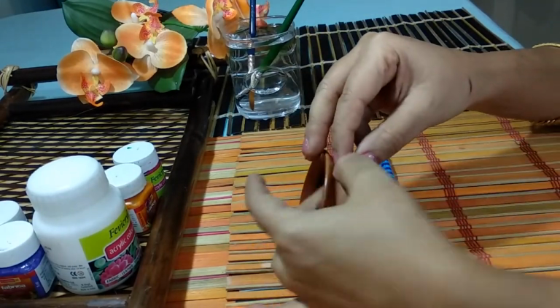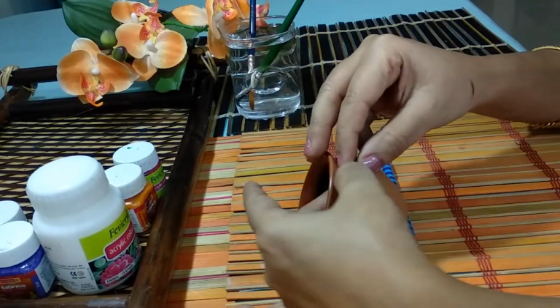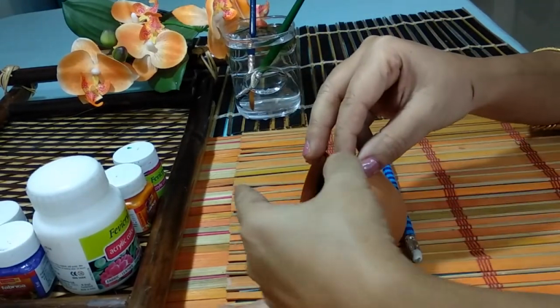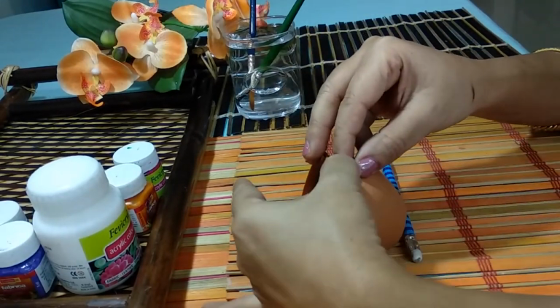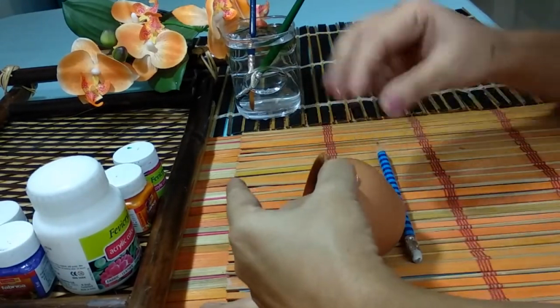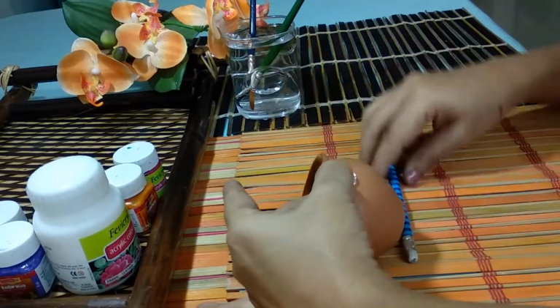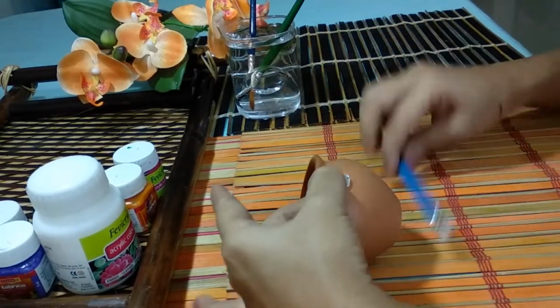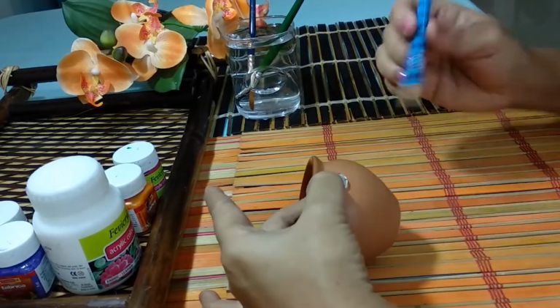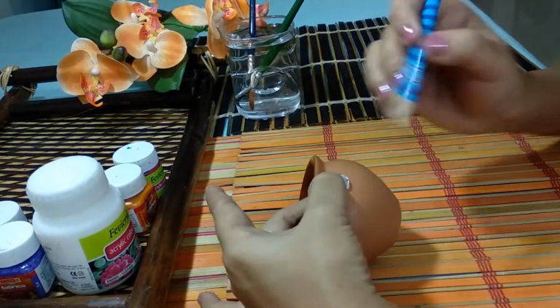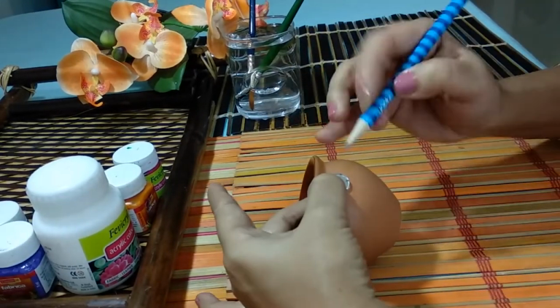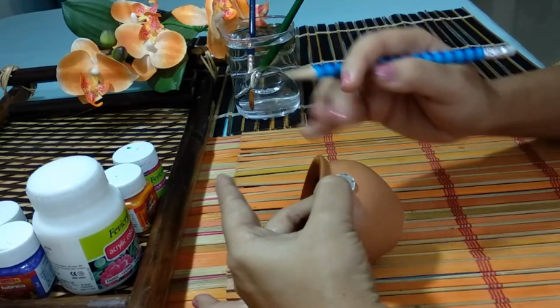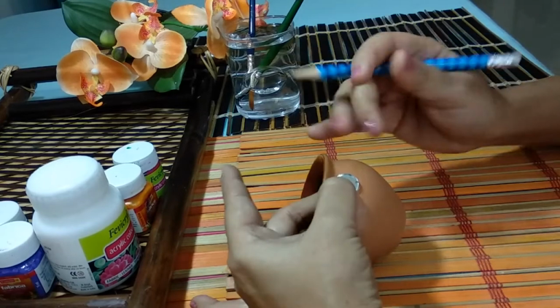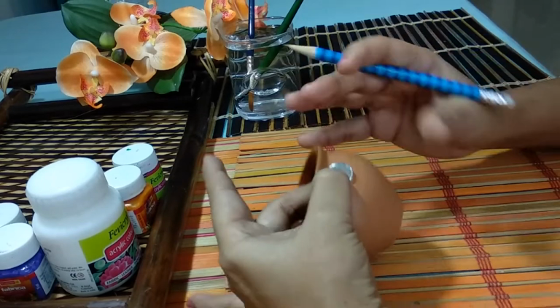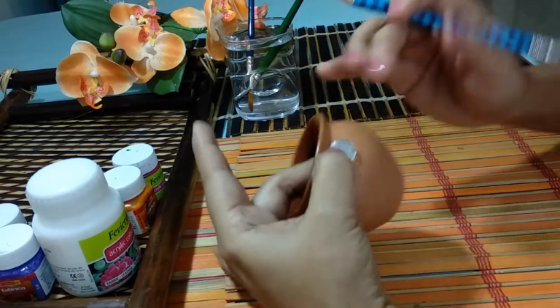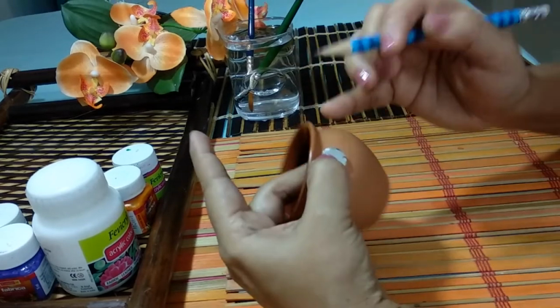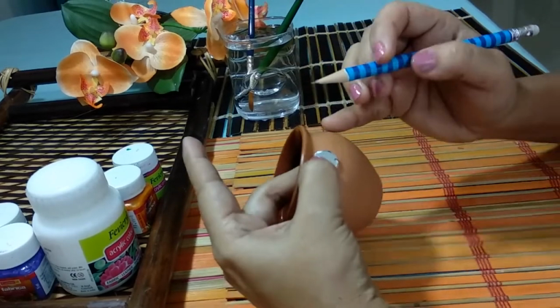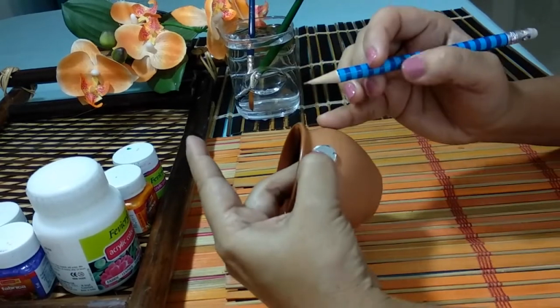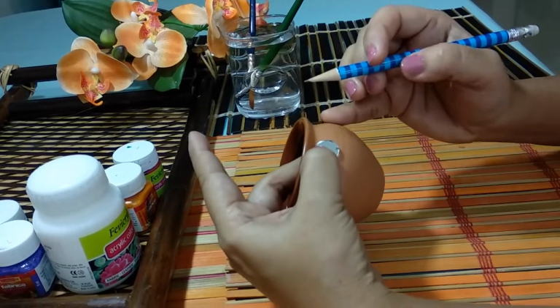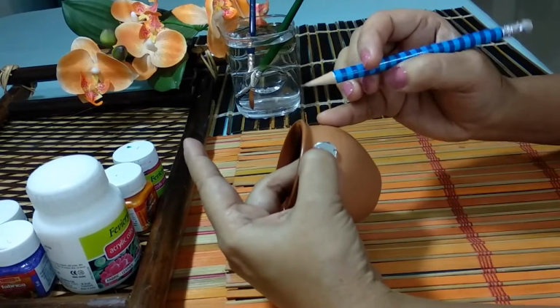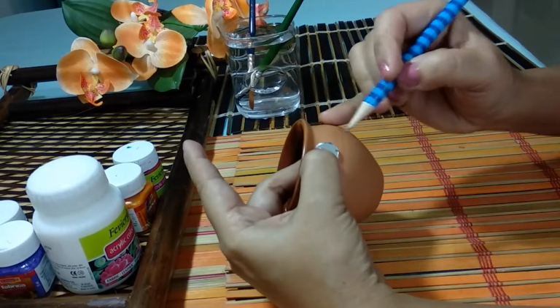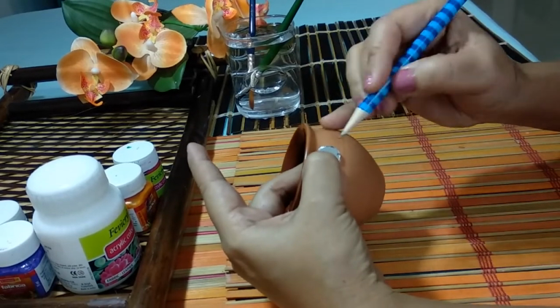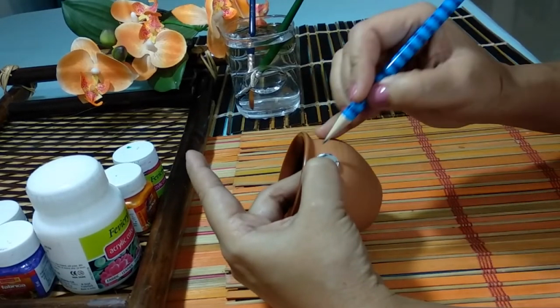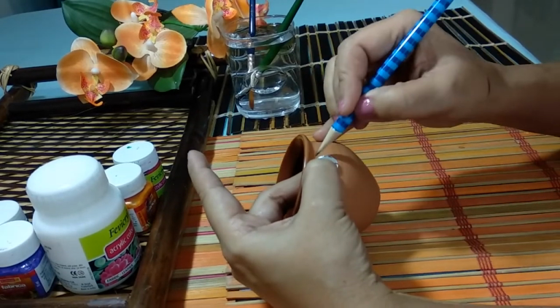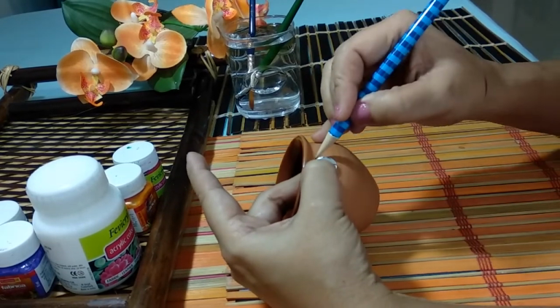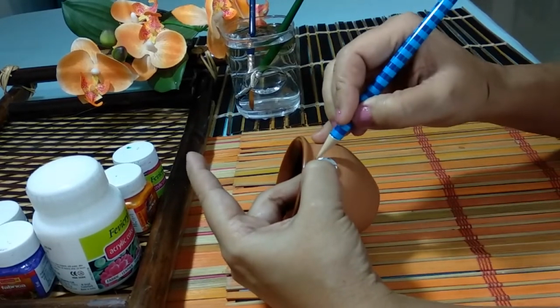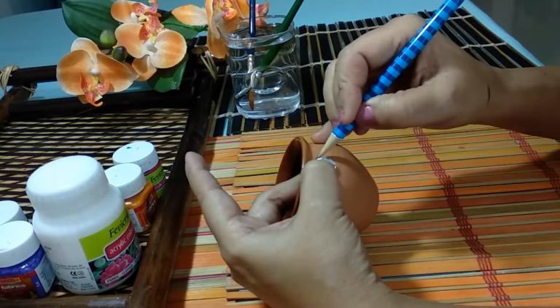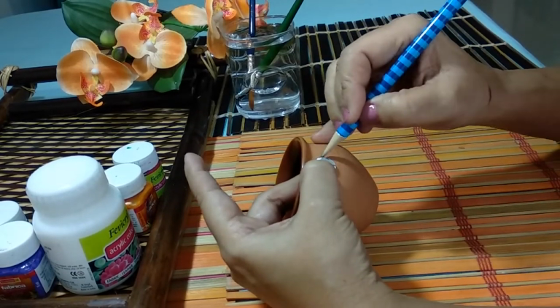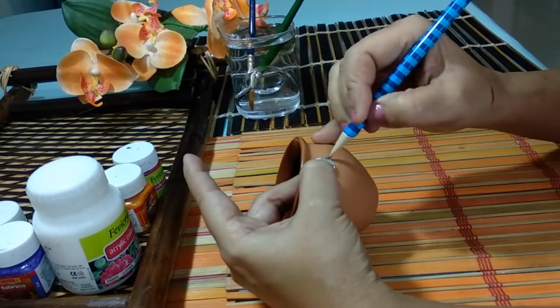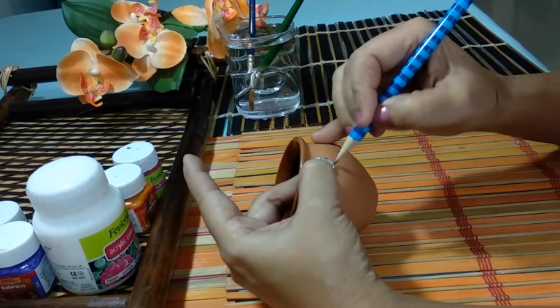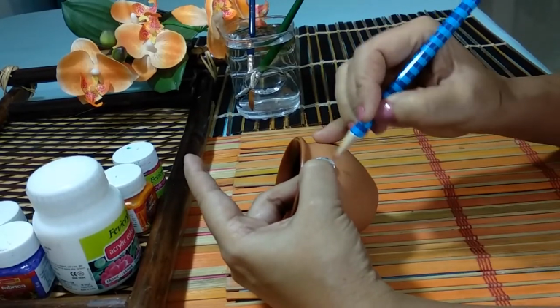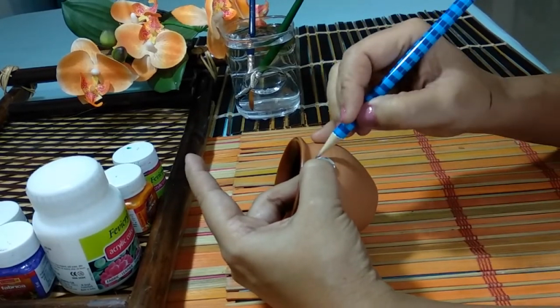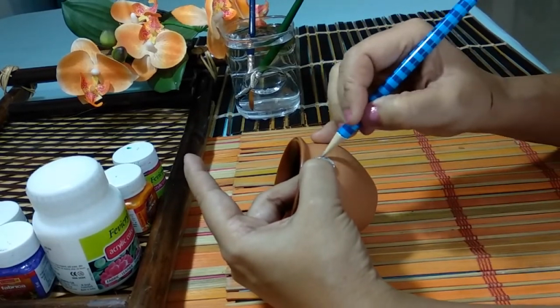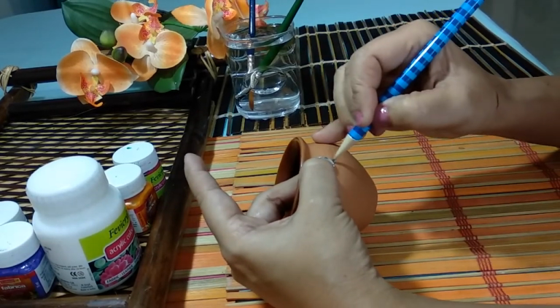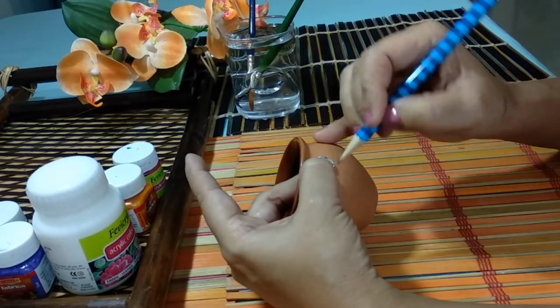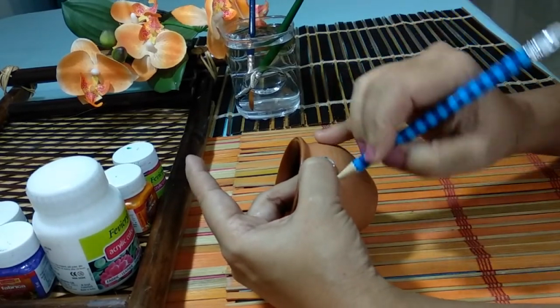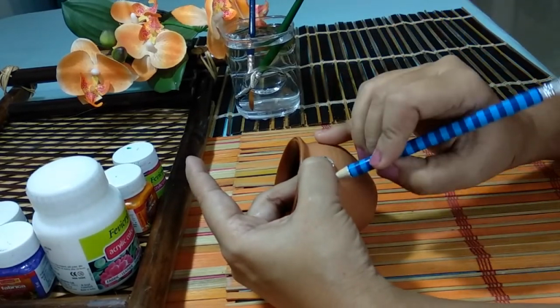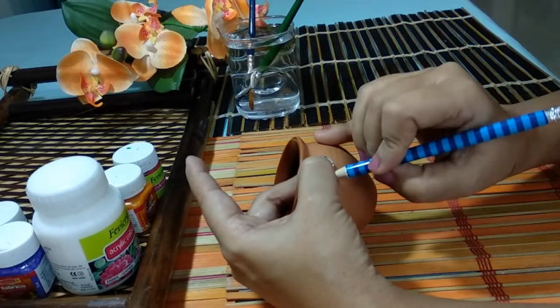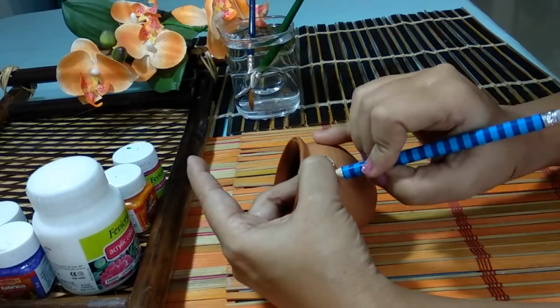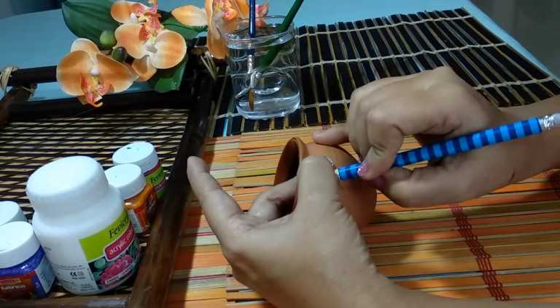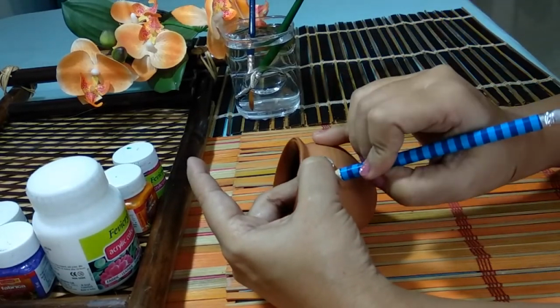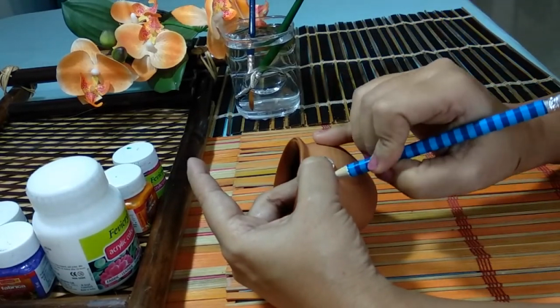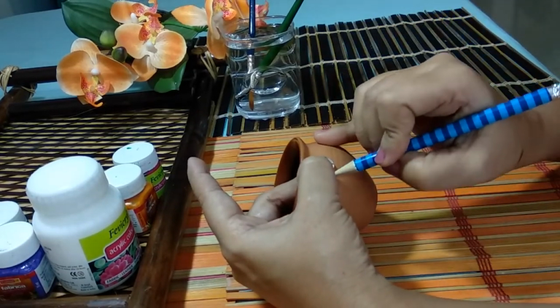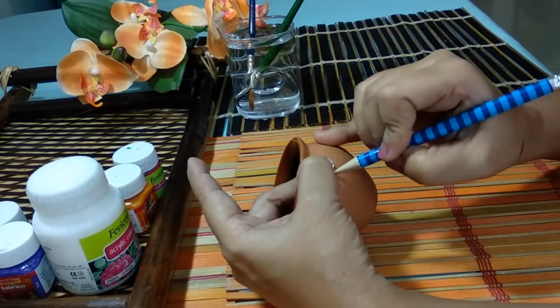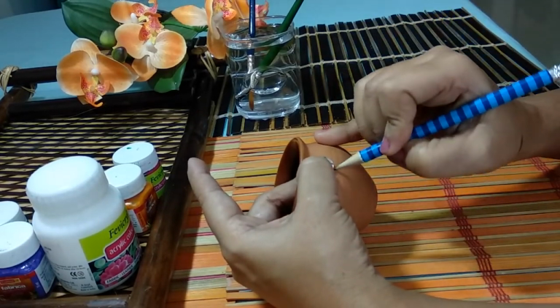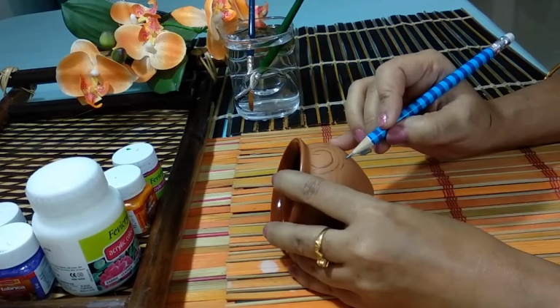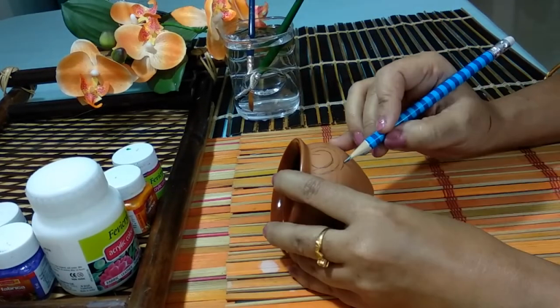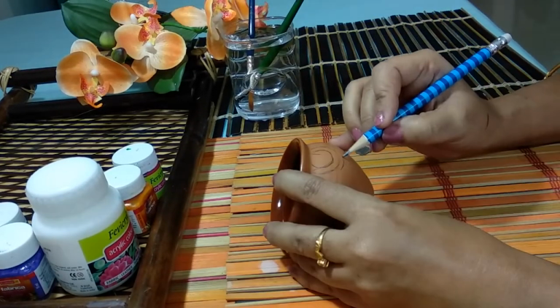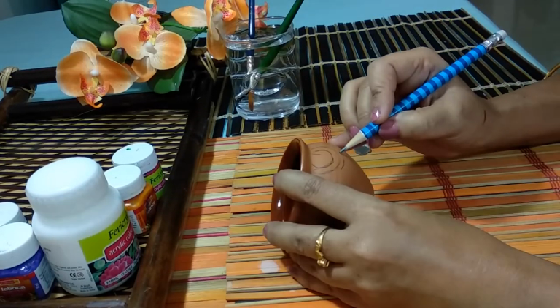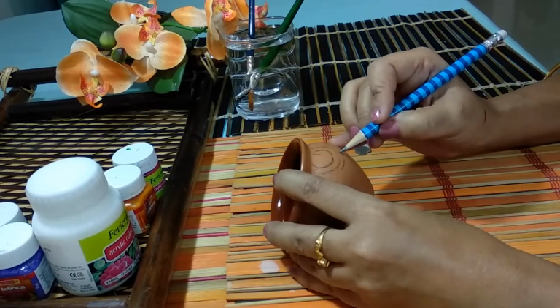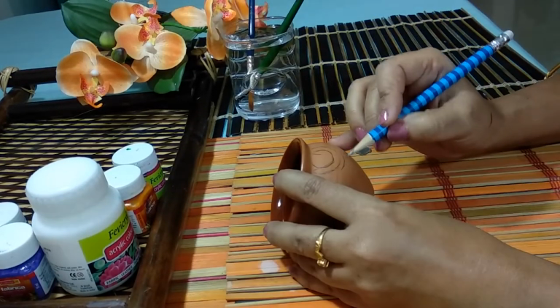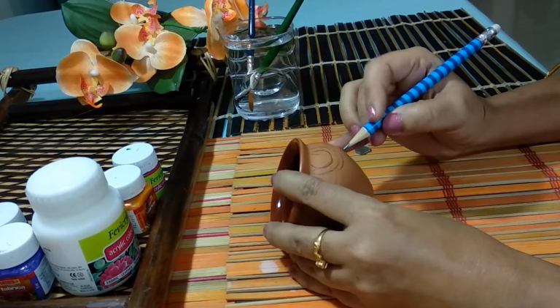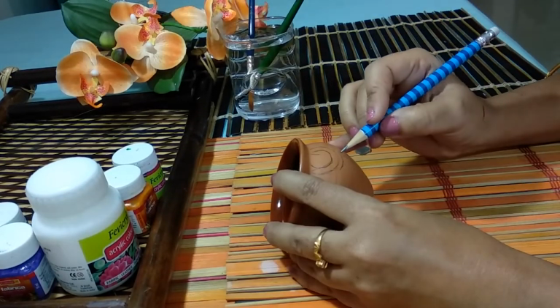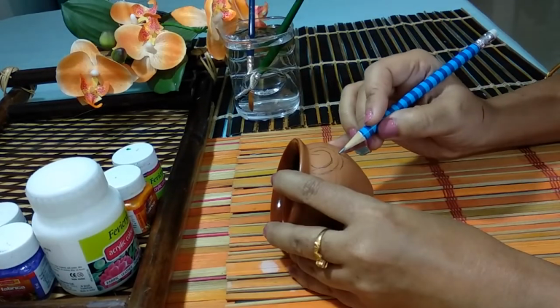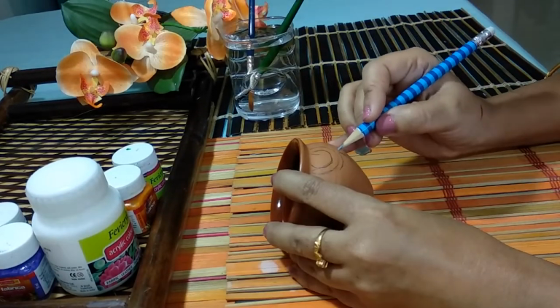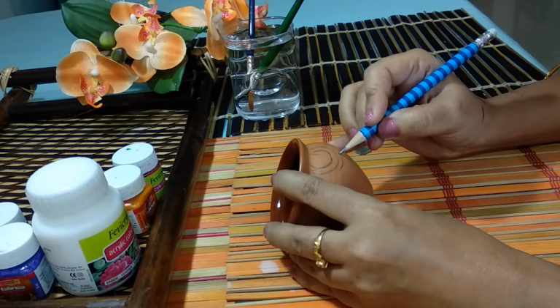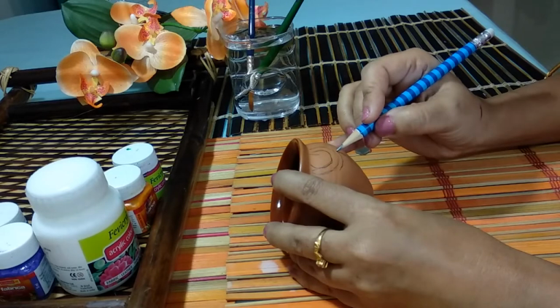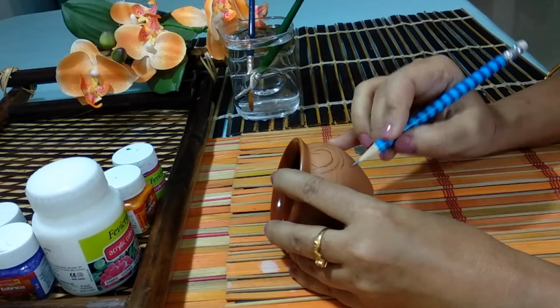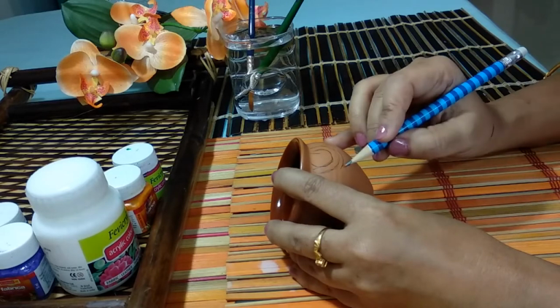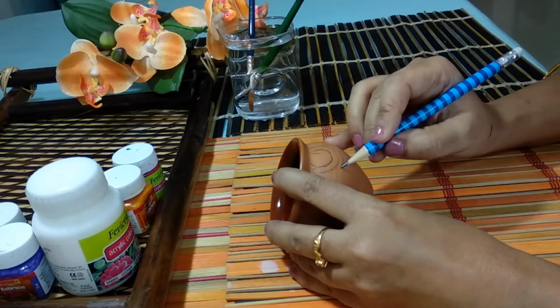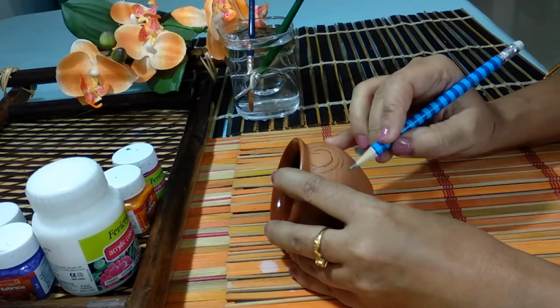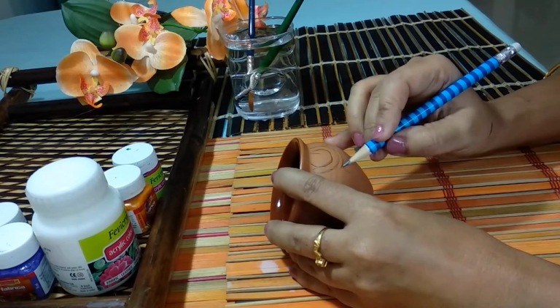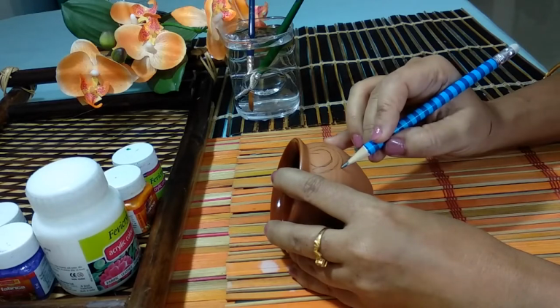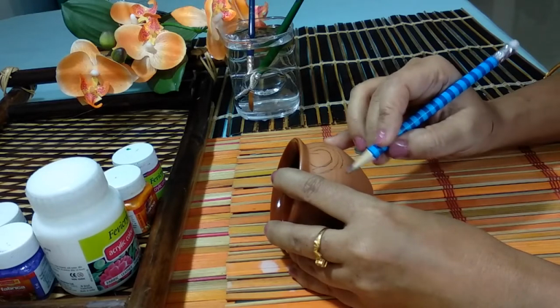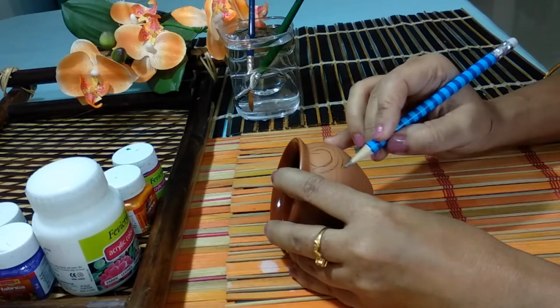Let's go ahead and start sketching on the pot. Here I am going to sketch a simple flower pattern on it.